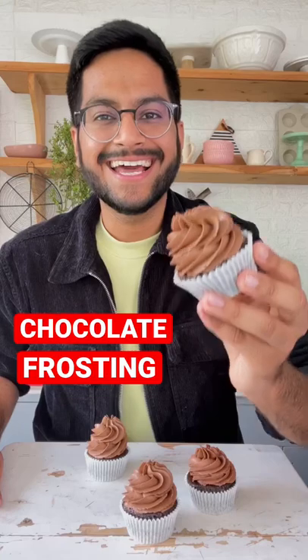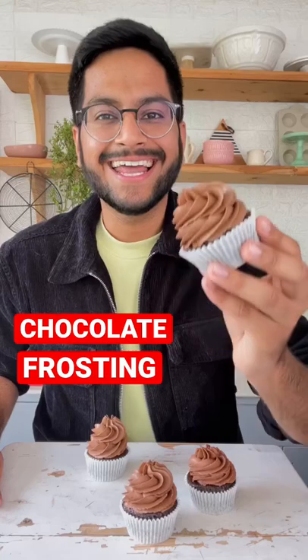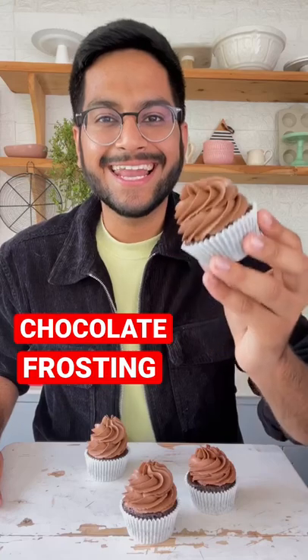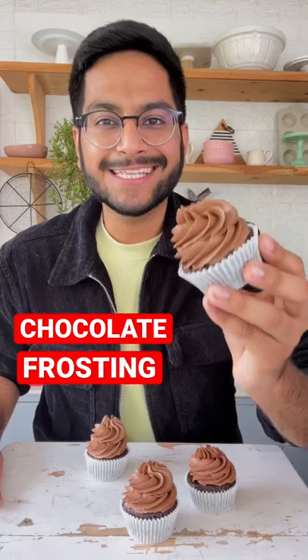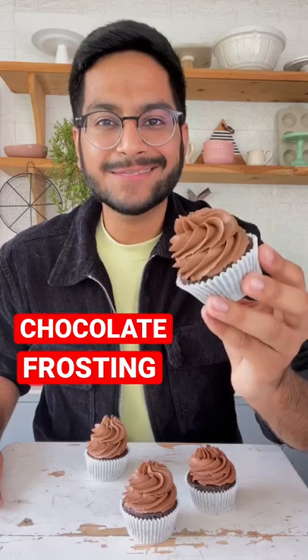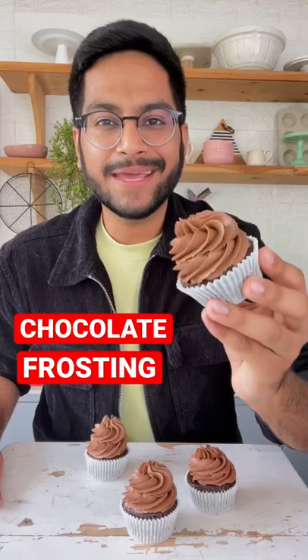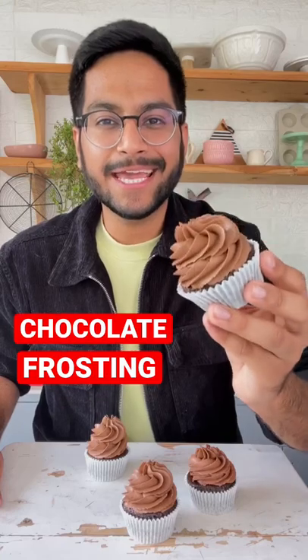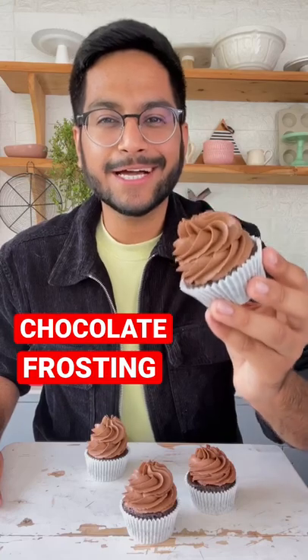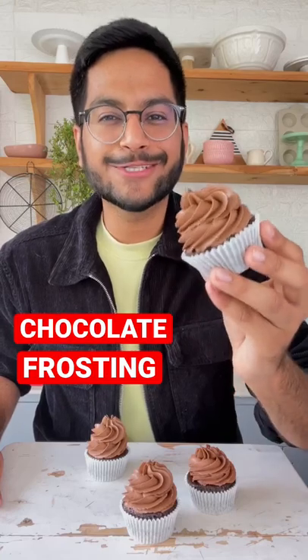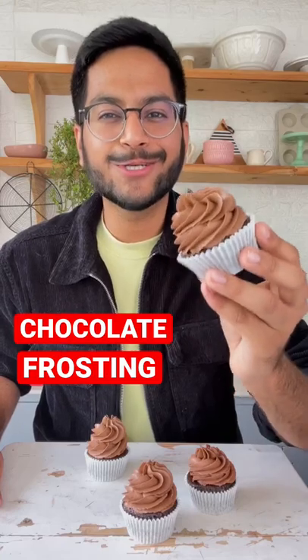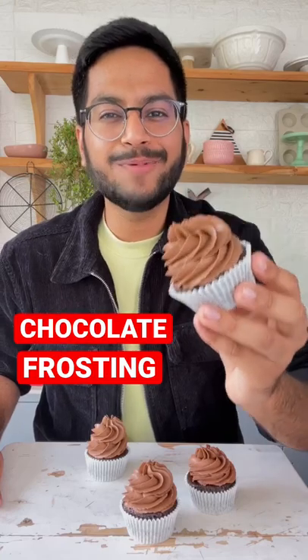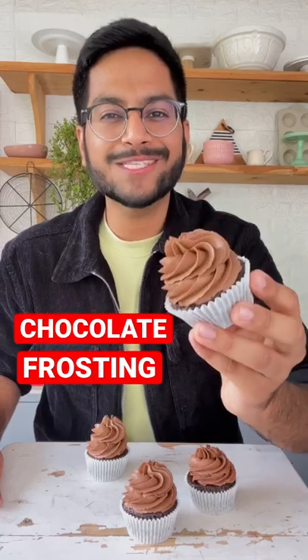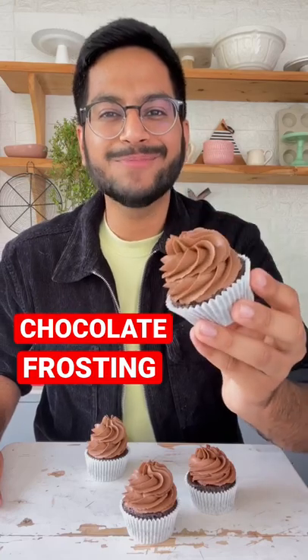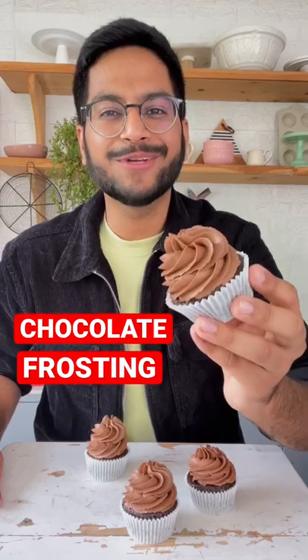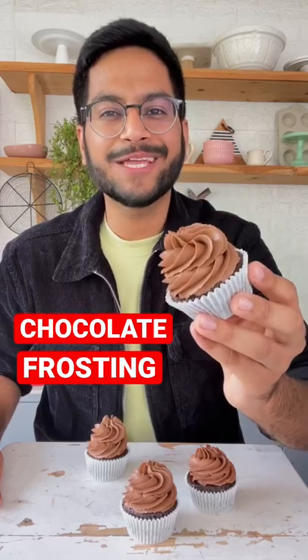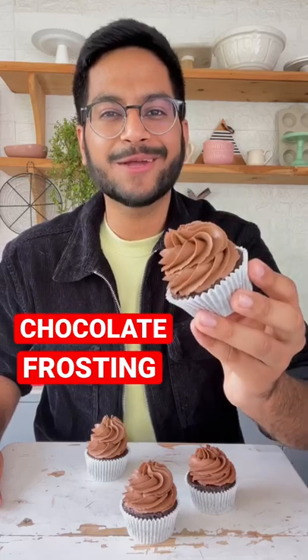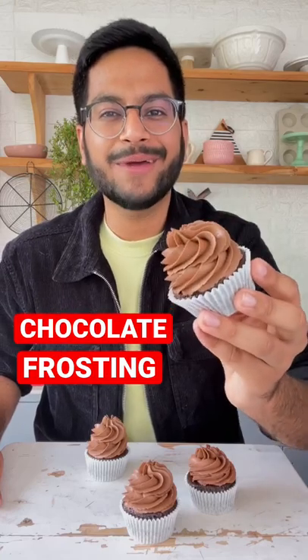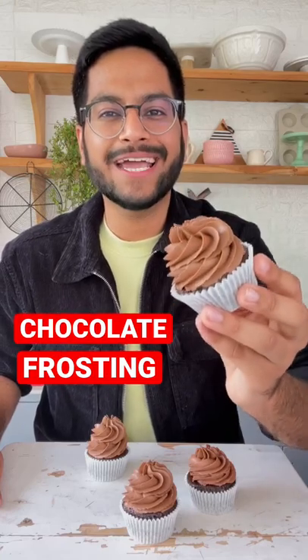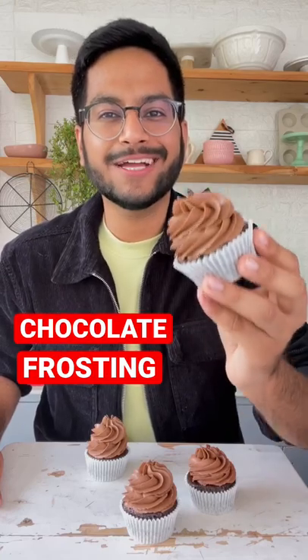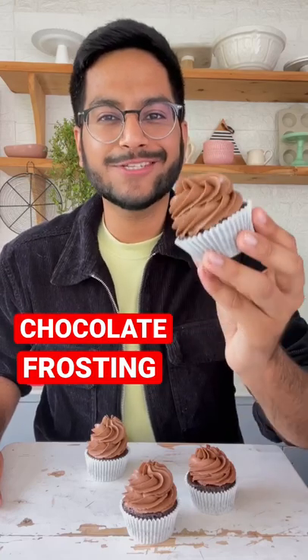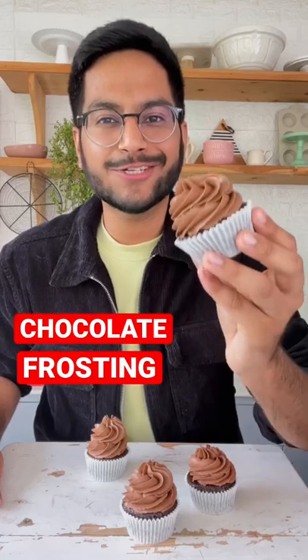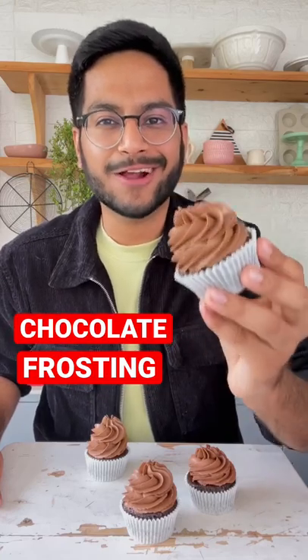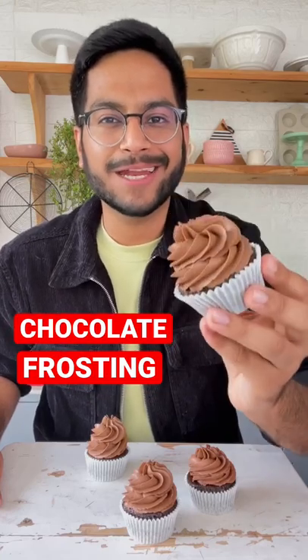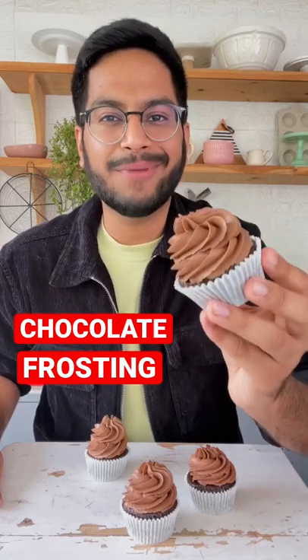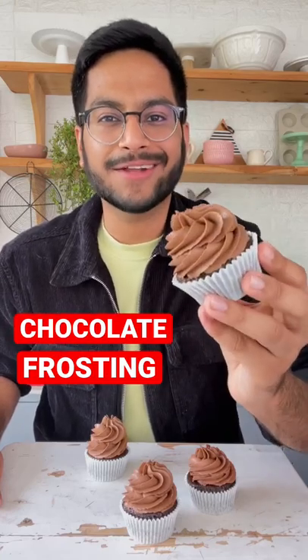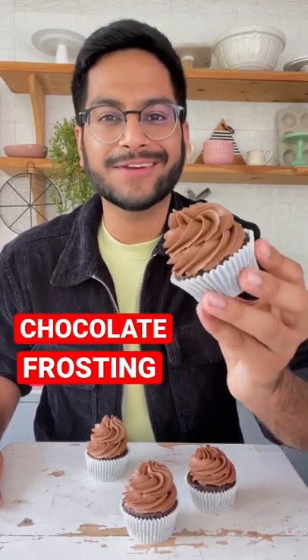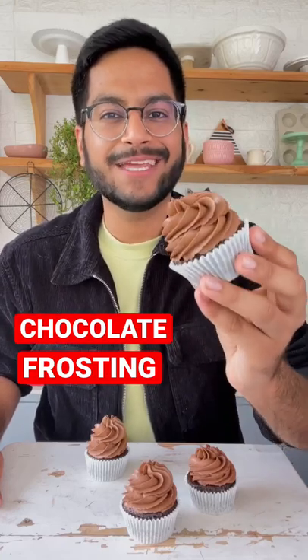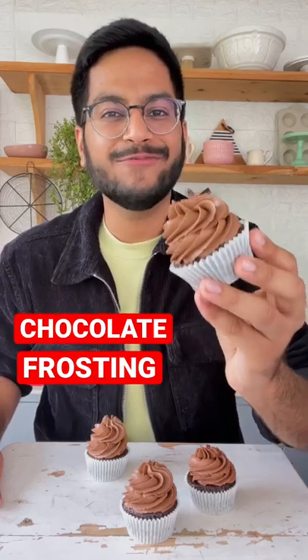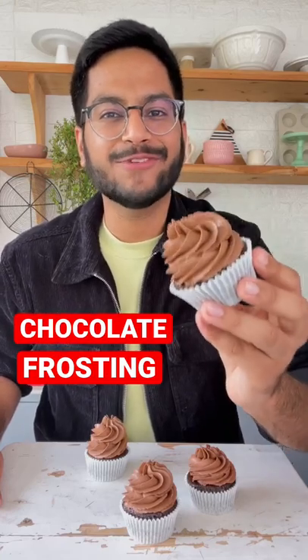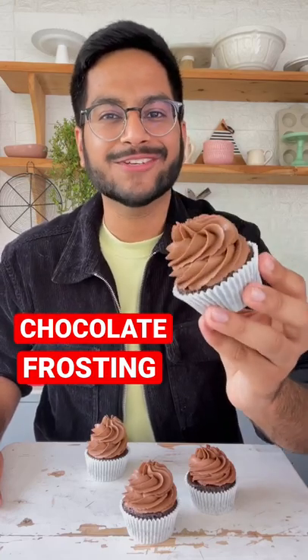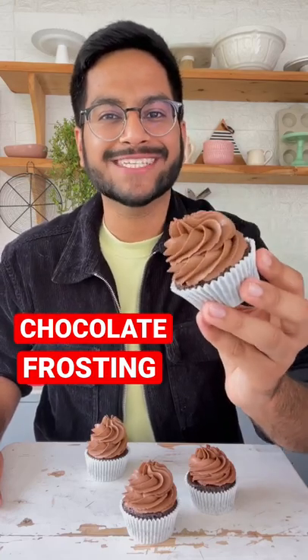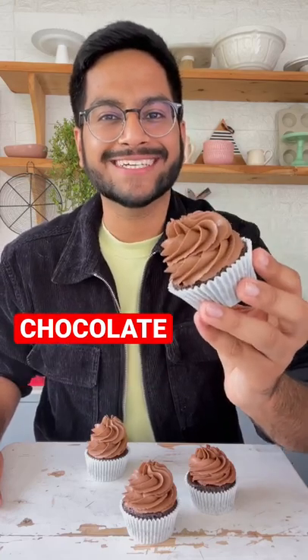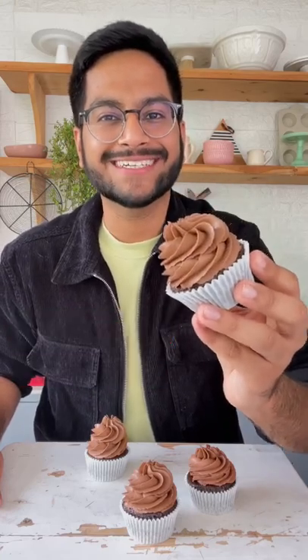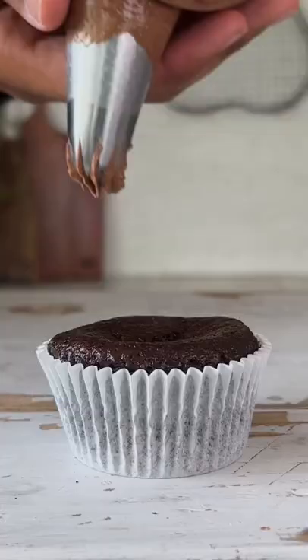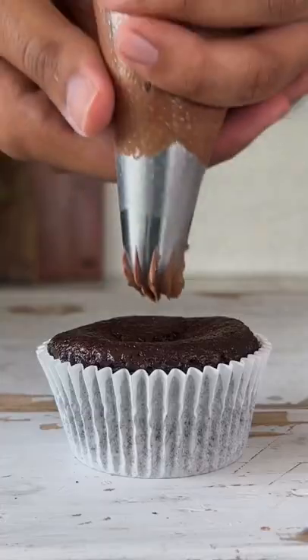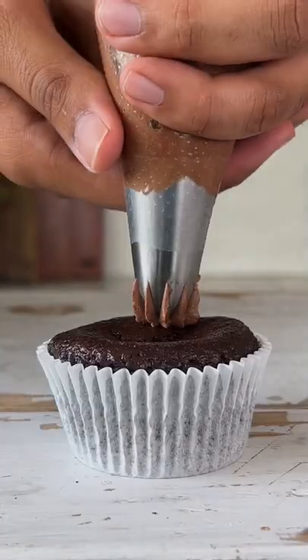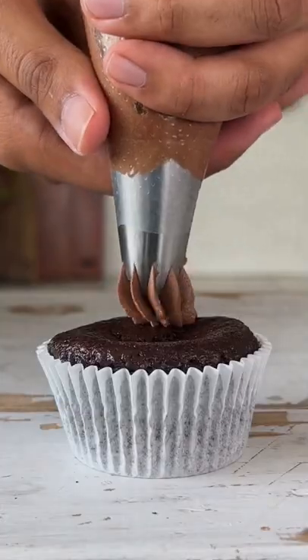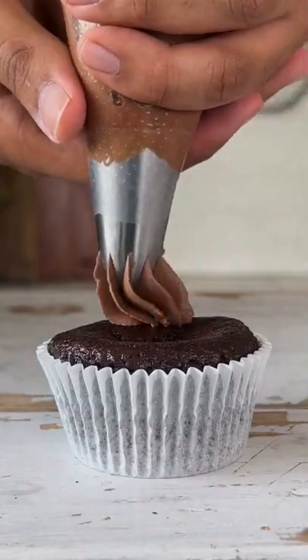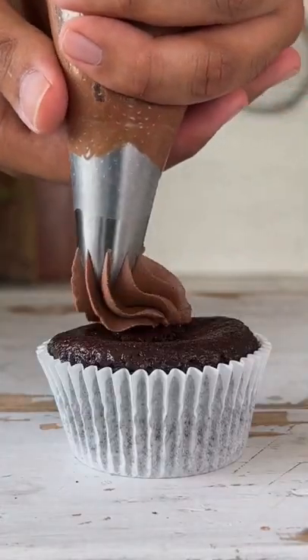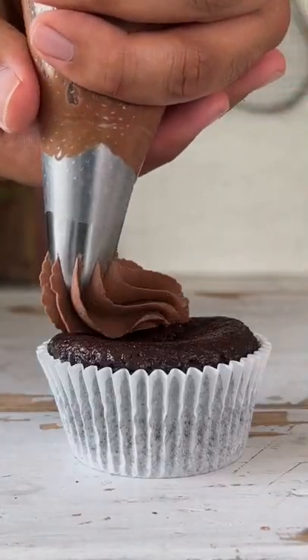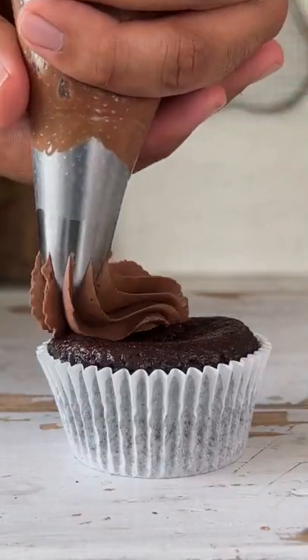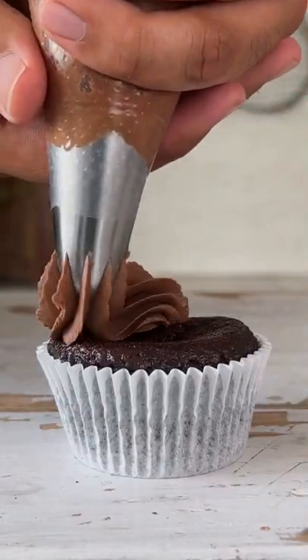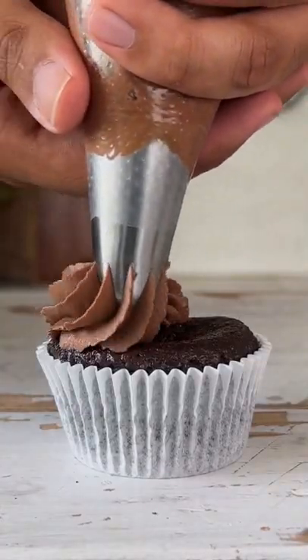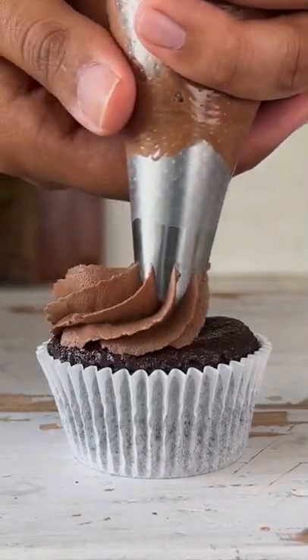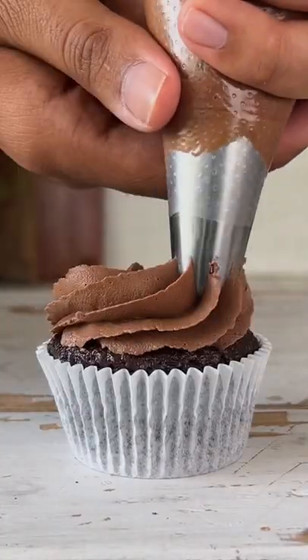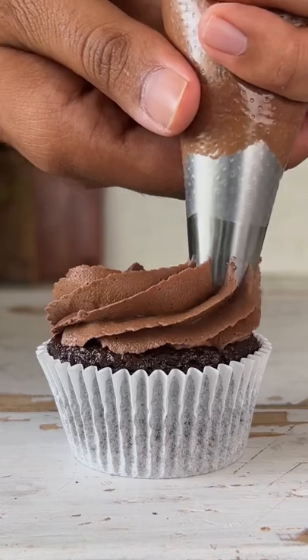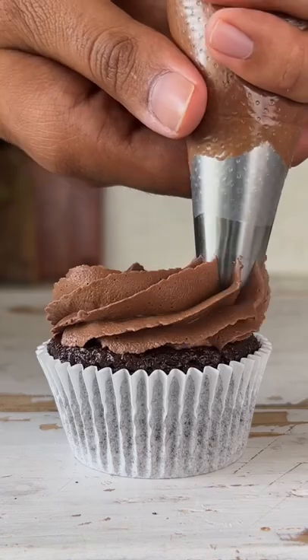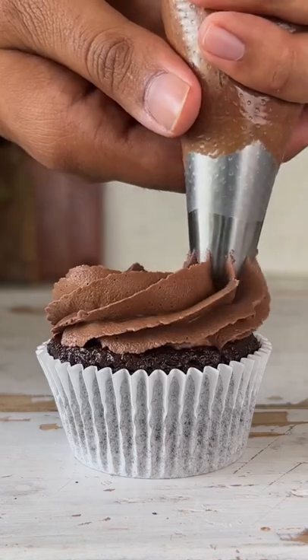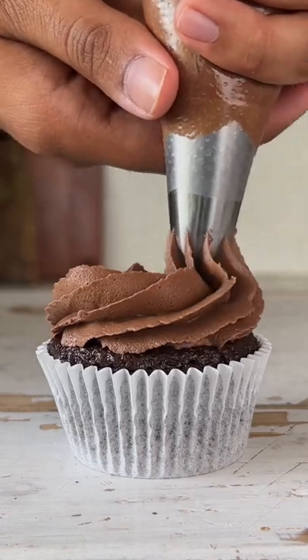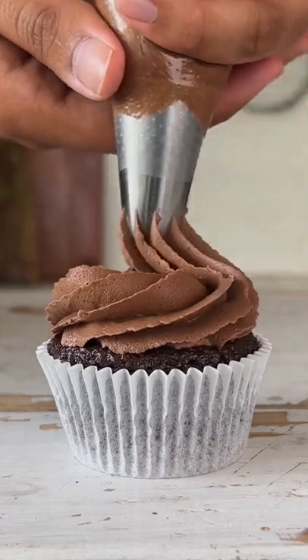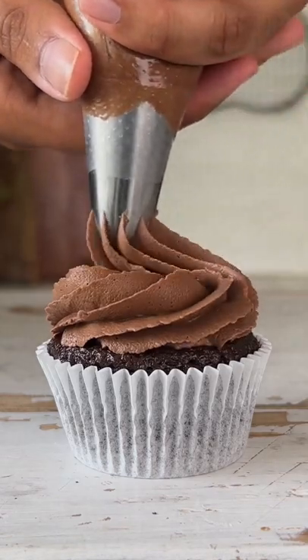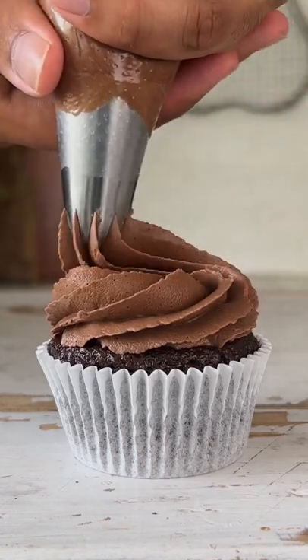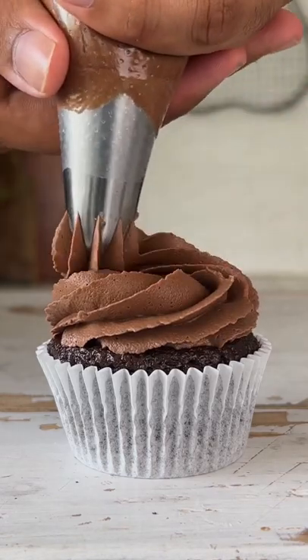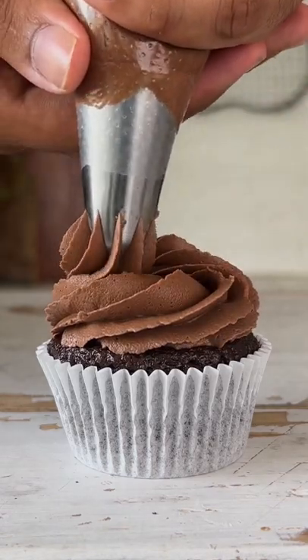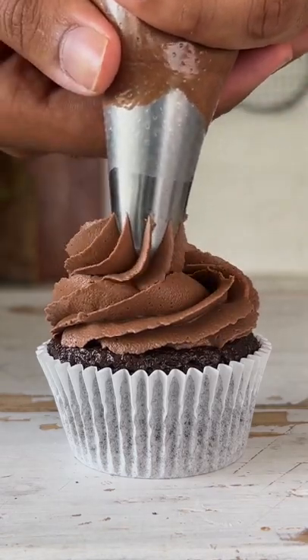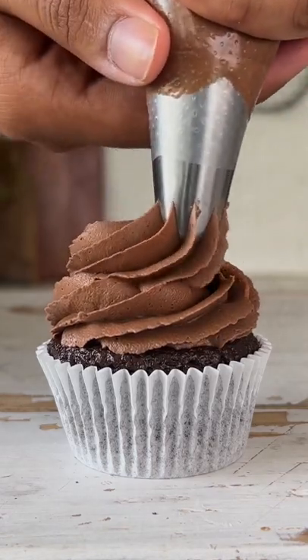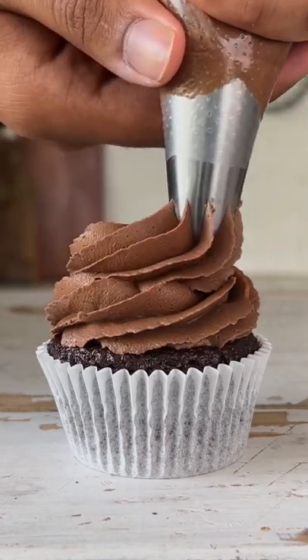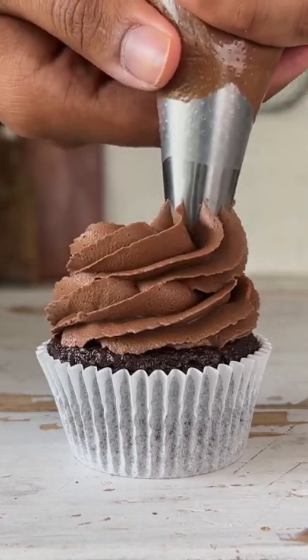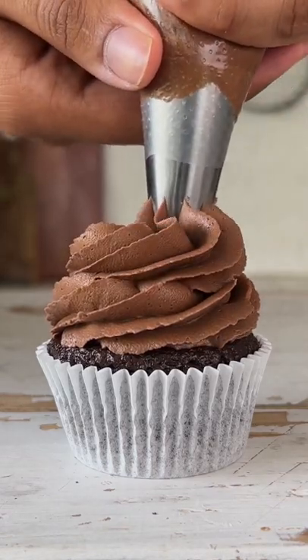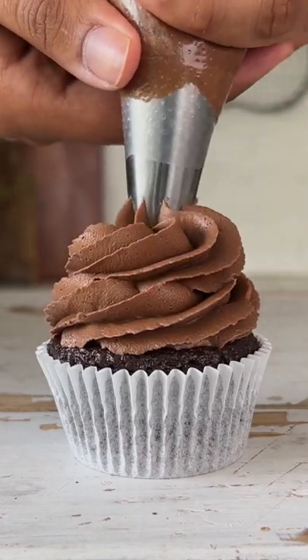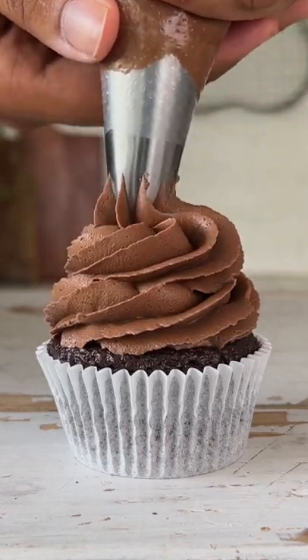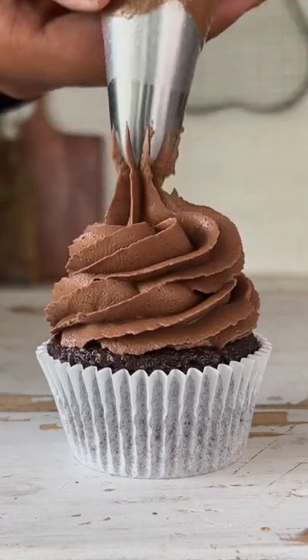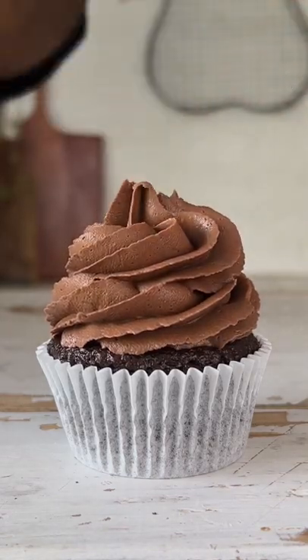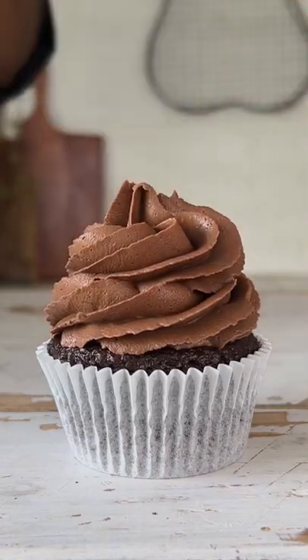Let's make a super smooth and quick chocolate buttercream frosting. It's perfect for piping, very stable and simple to make.